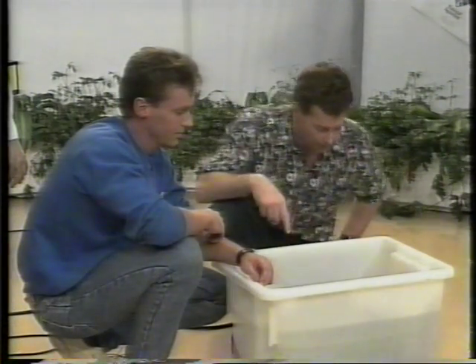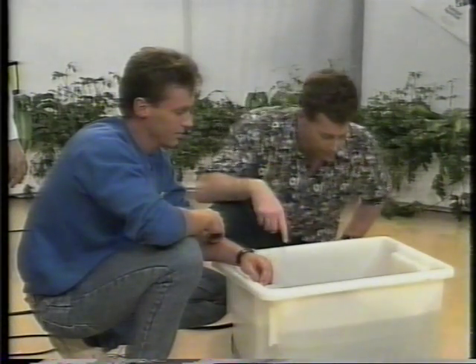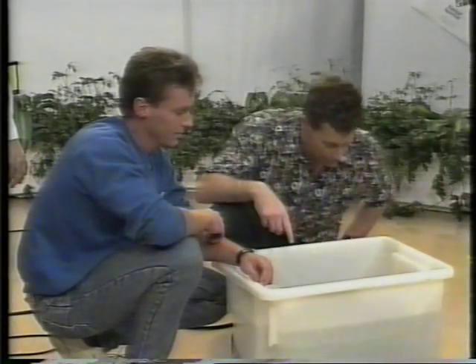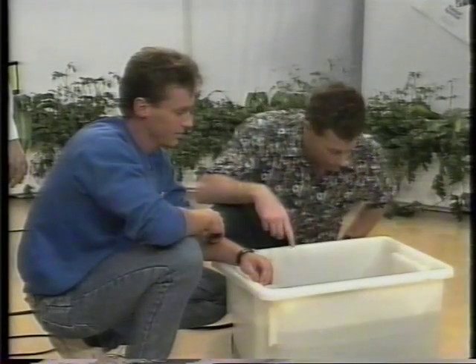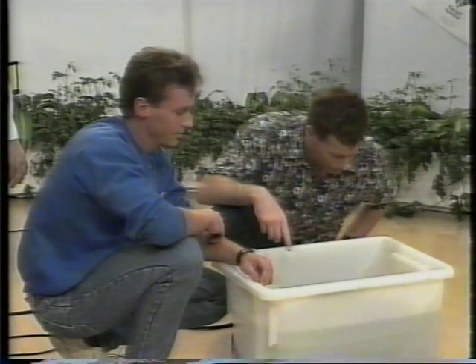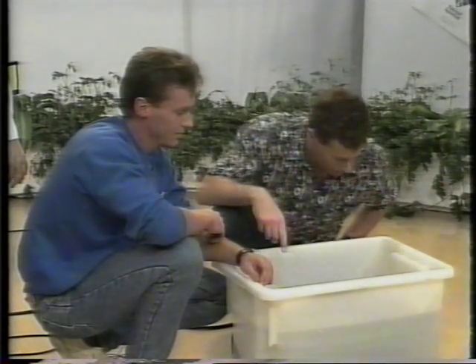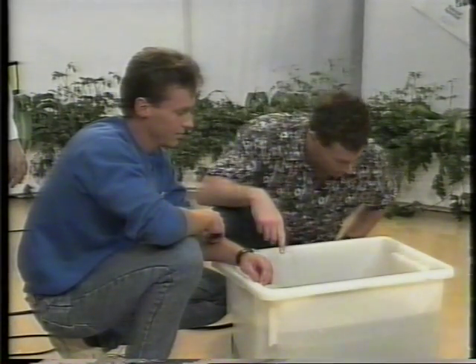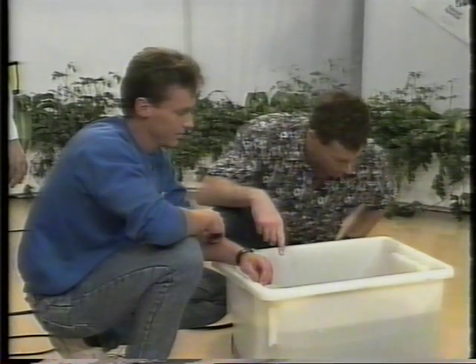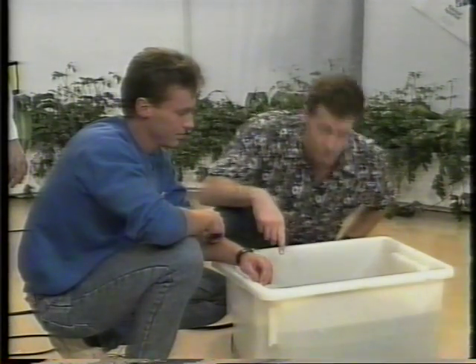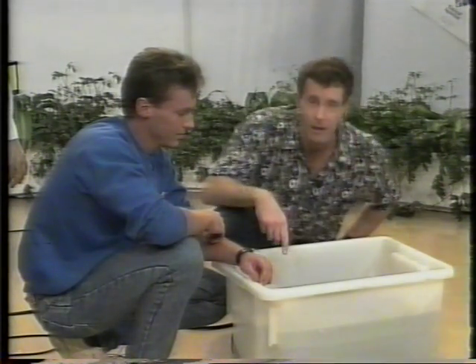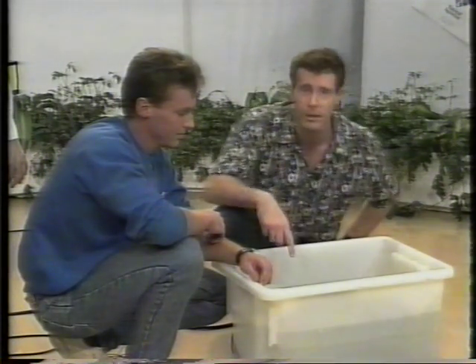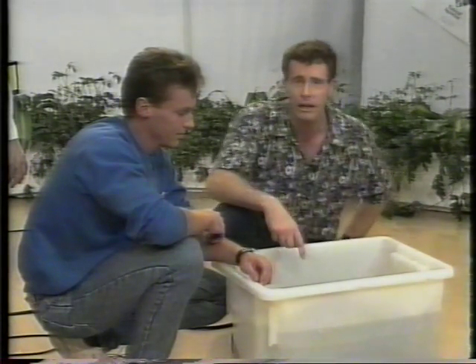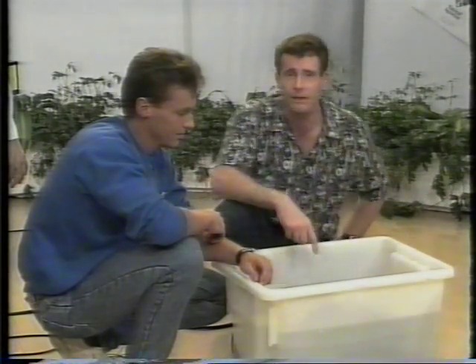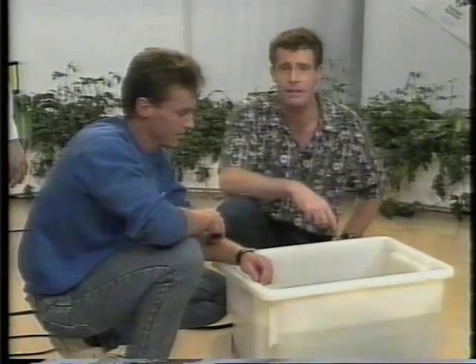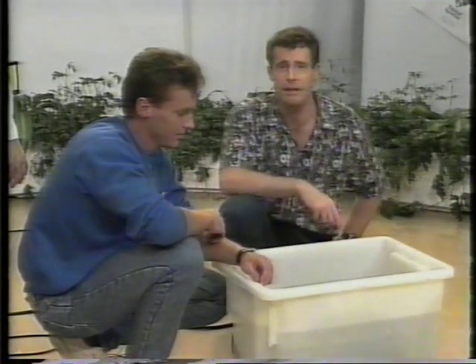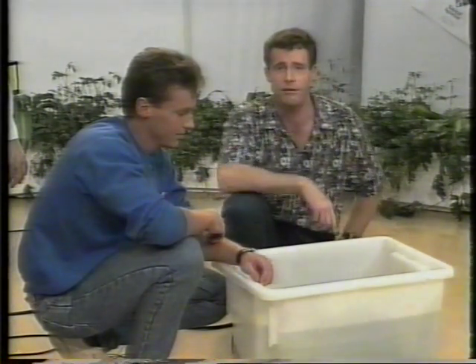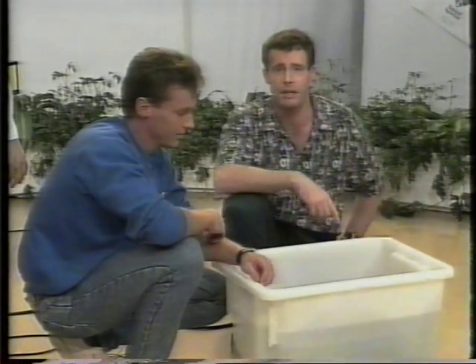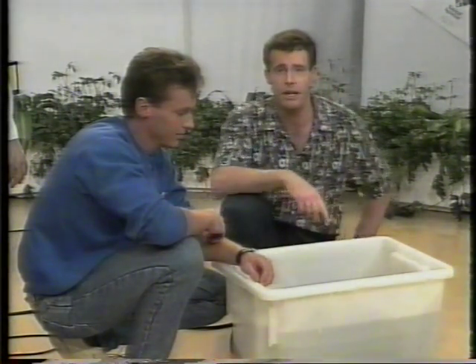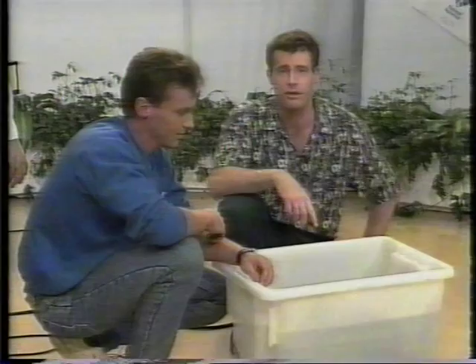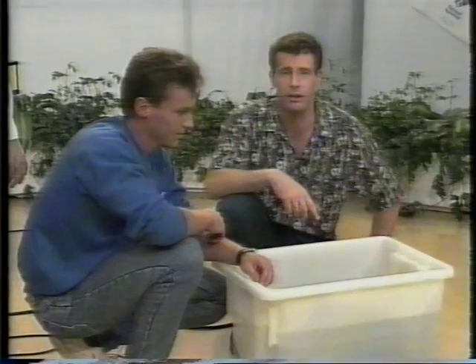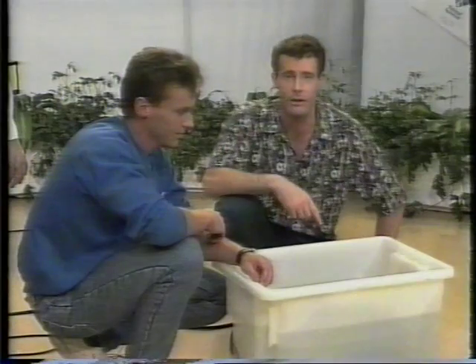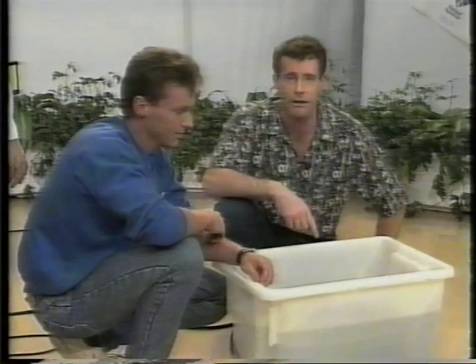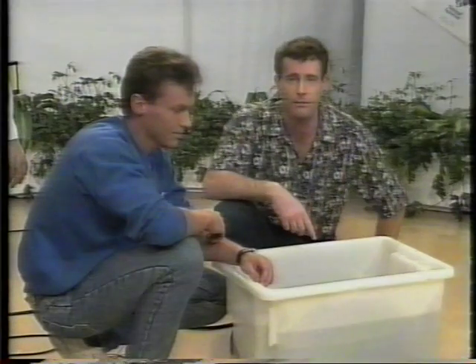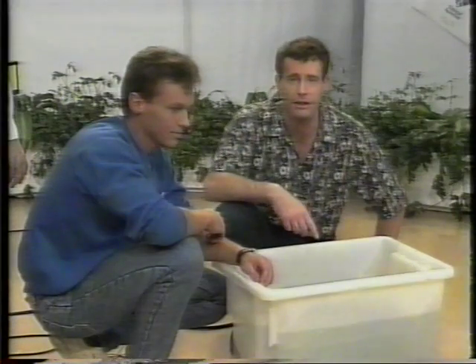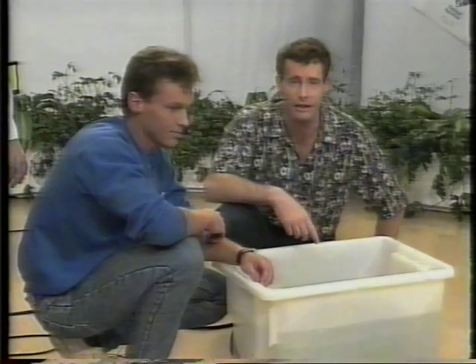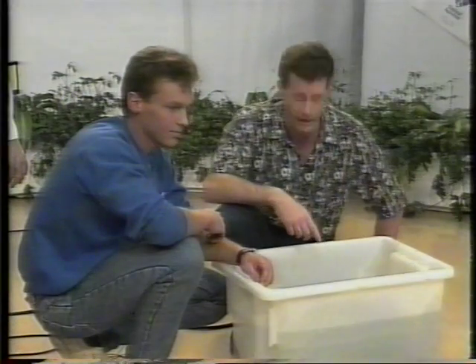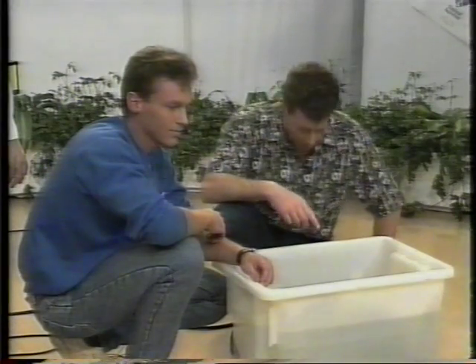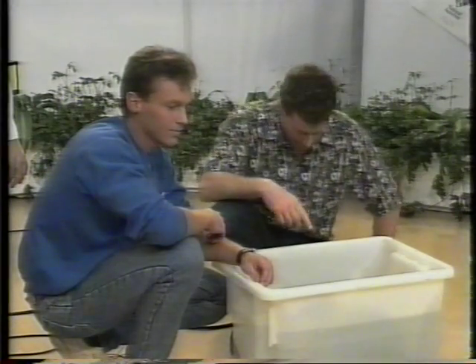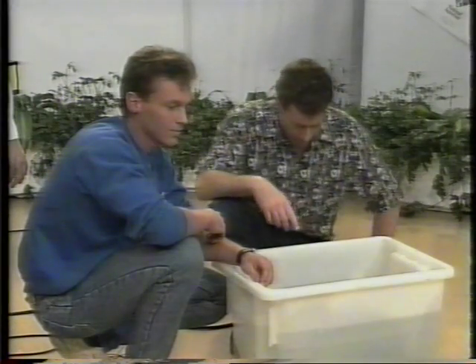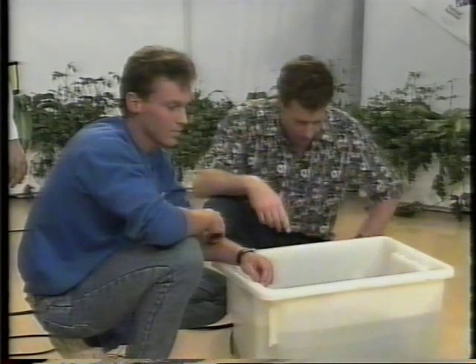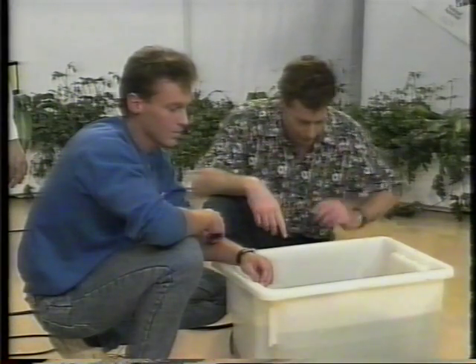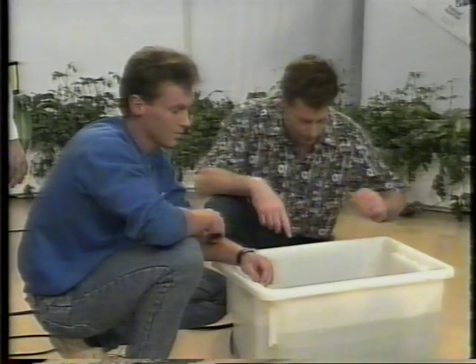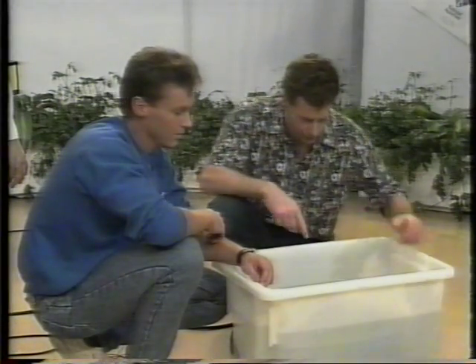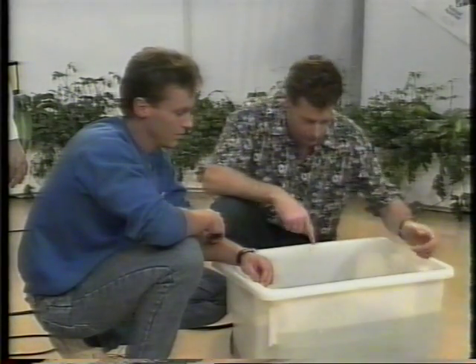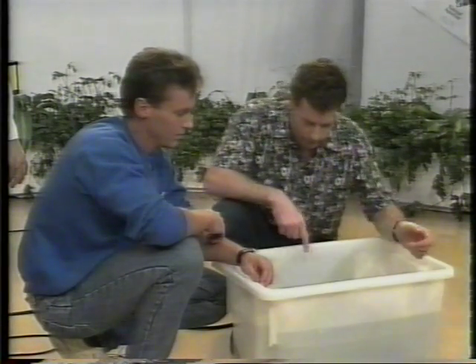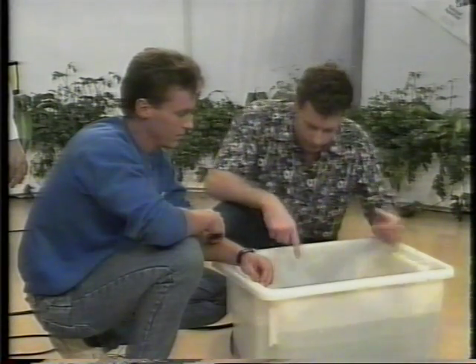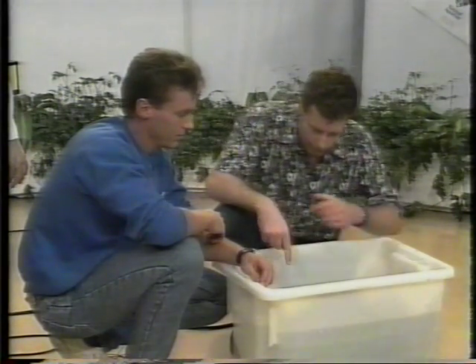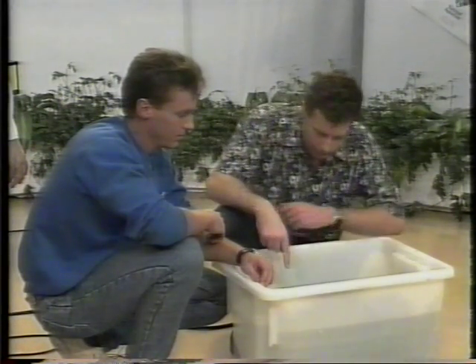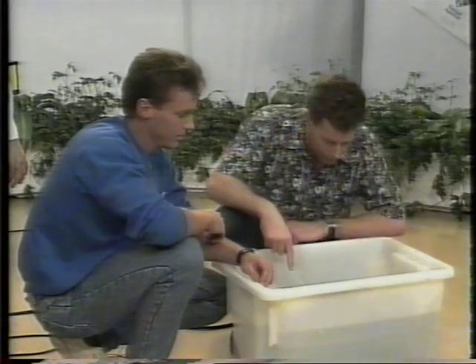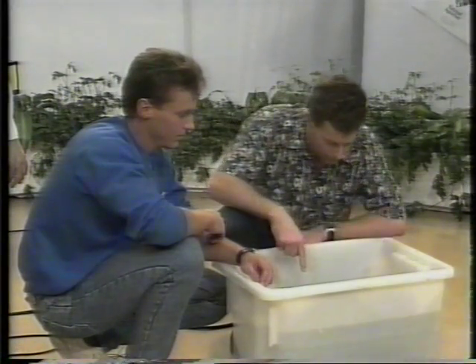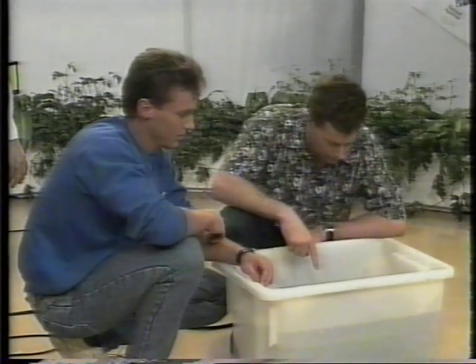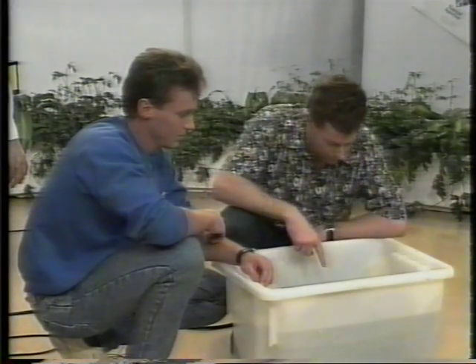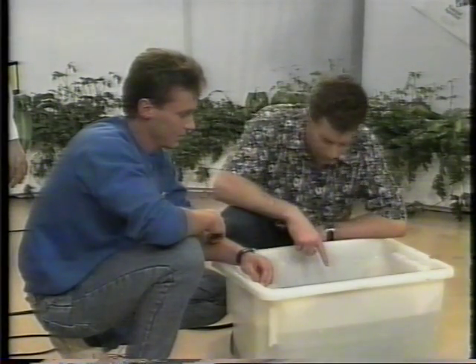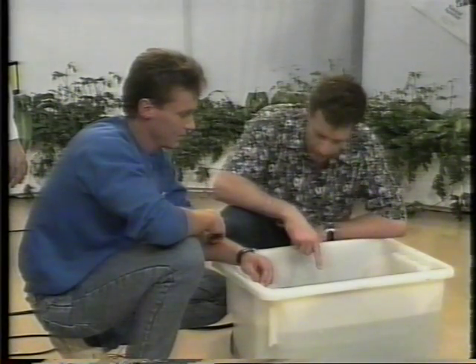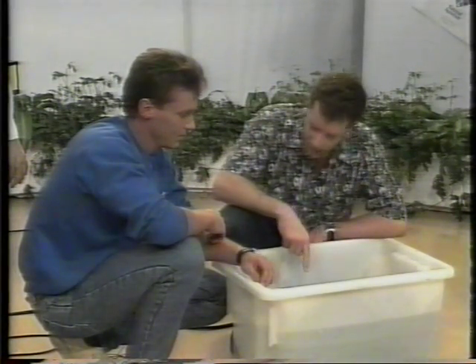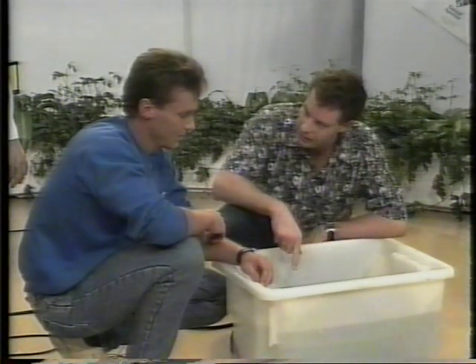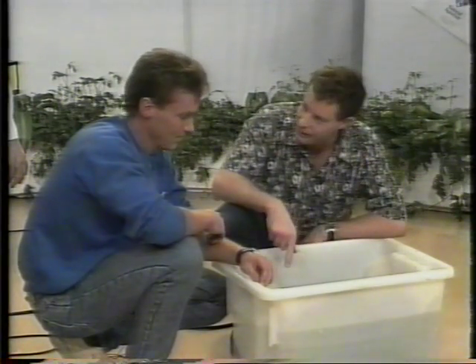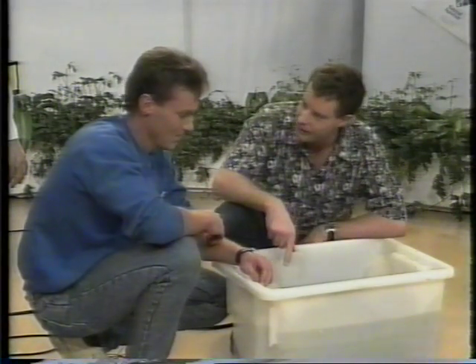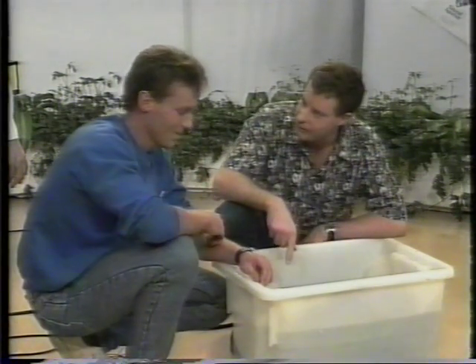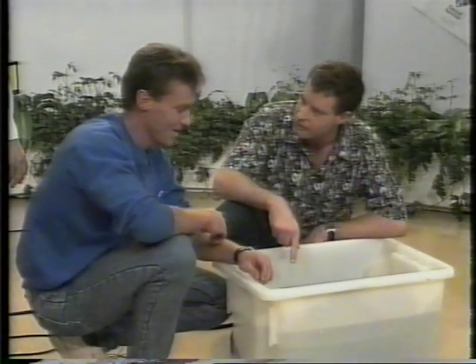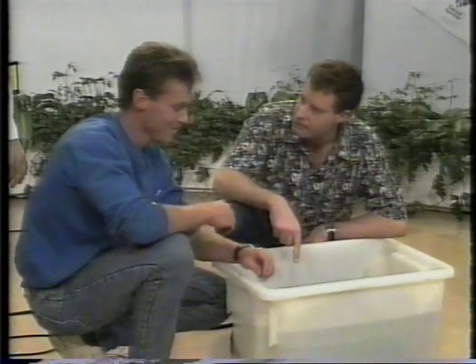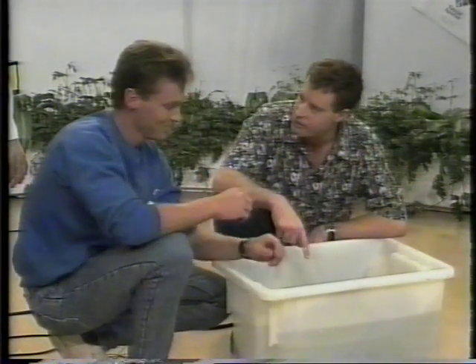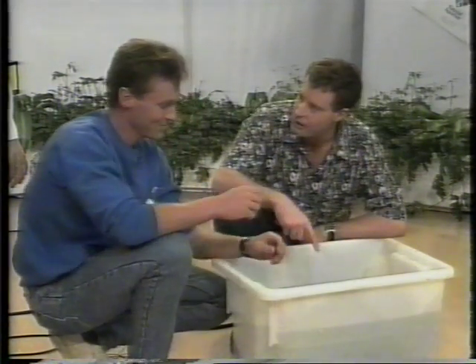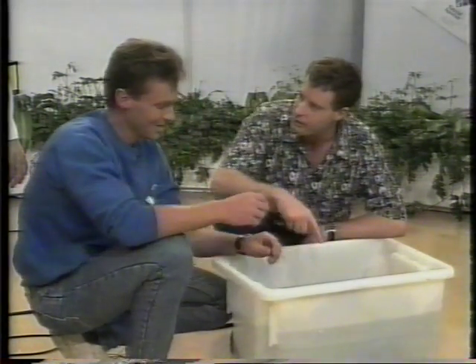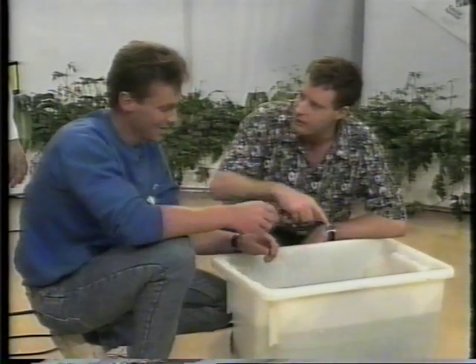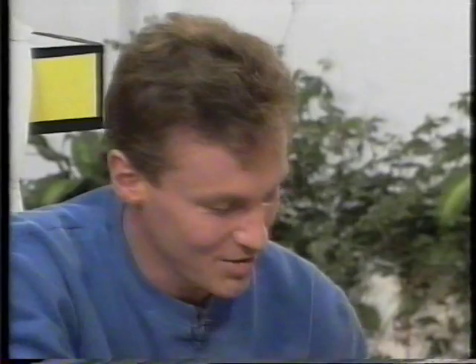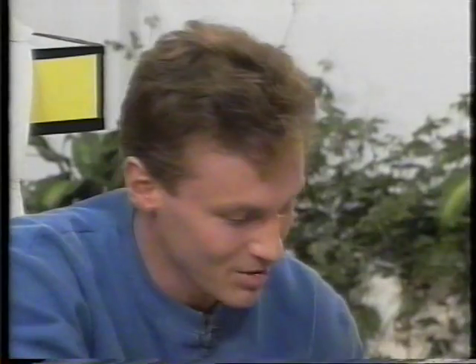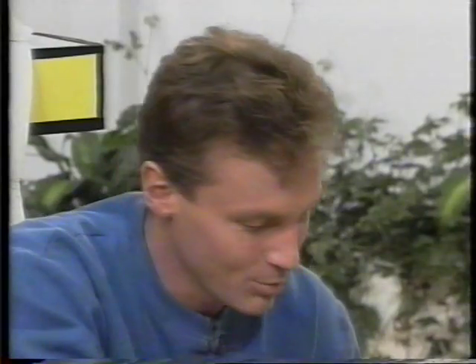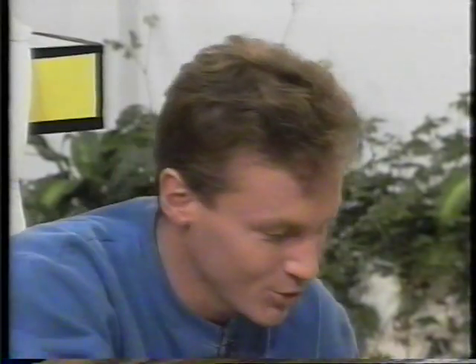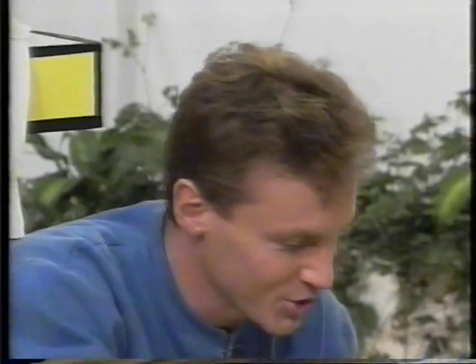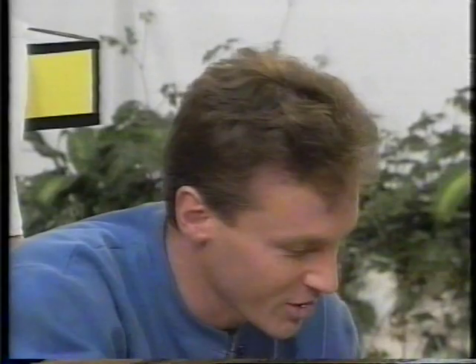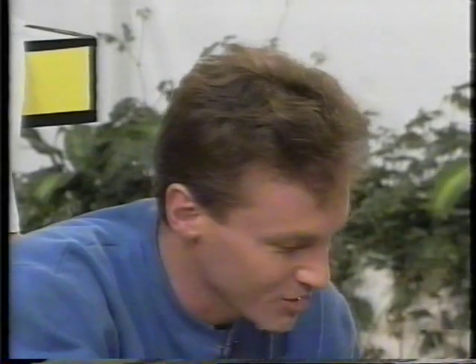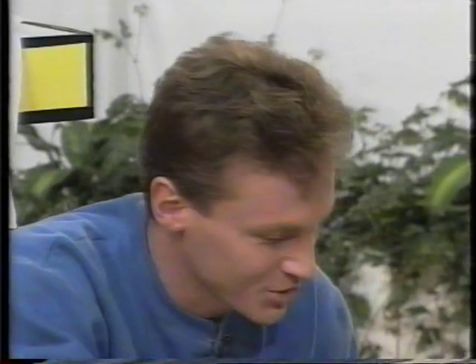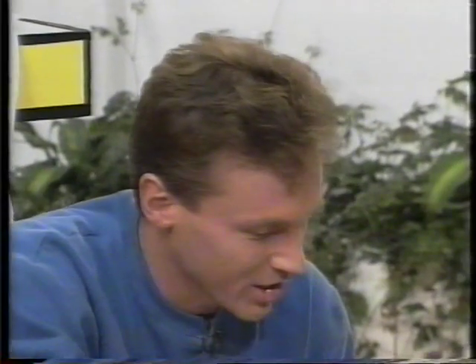With me at the moment I have Steve from the National Aquarium in Canberra. Steve, you've got a shark in here. What's some sharks there? It's a Port Jackson shark.